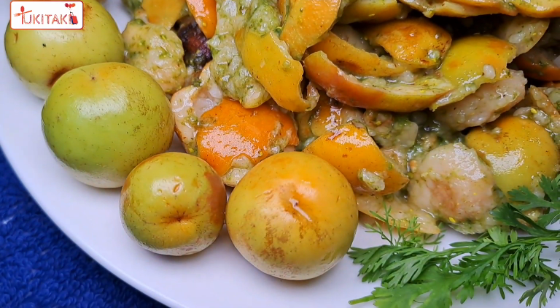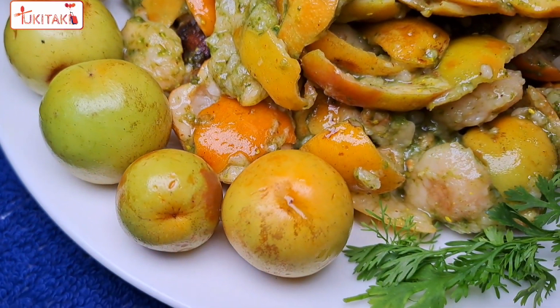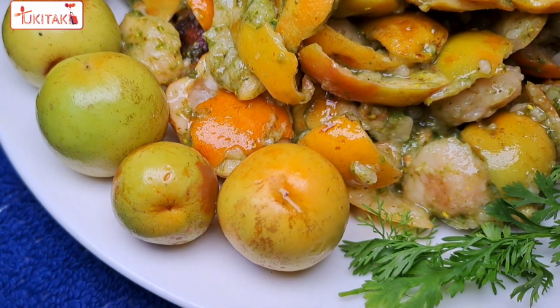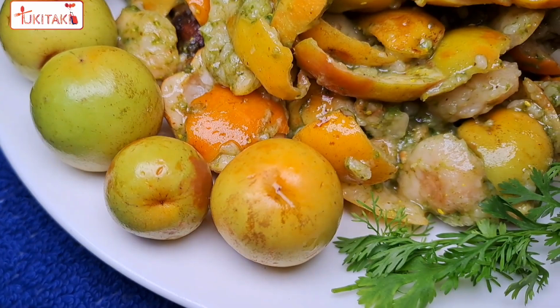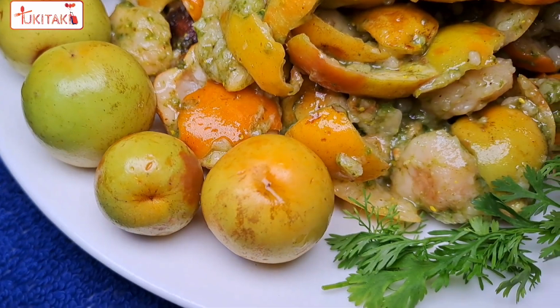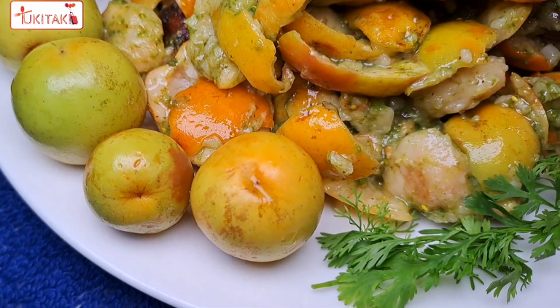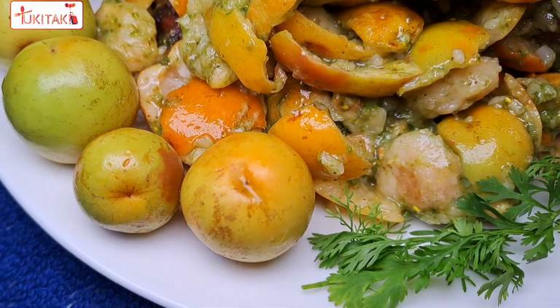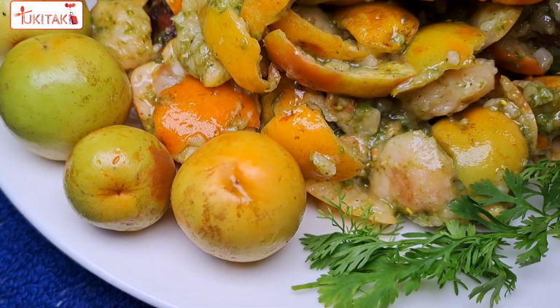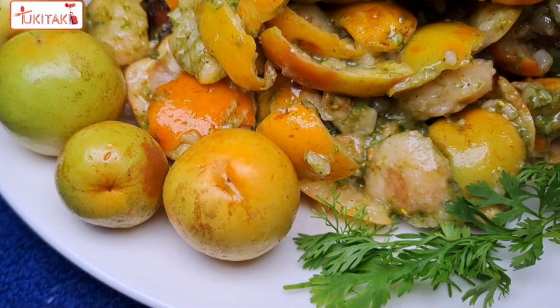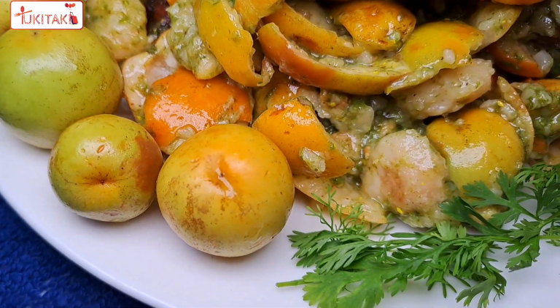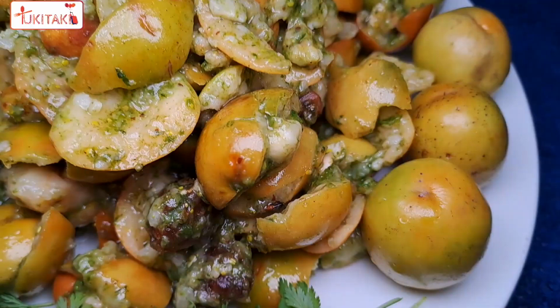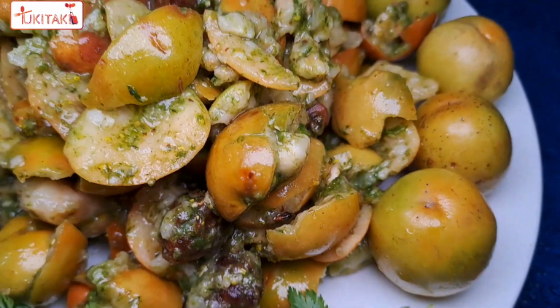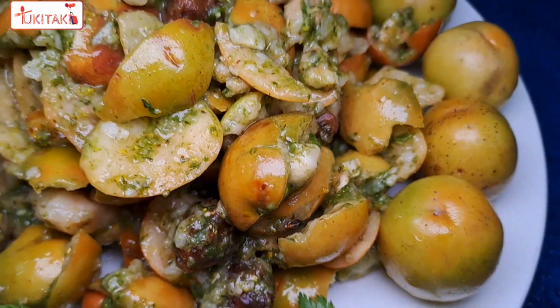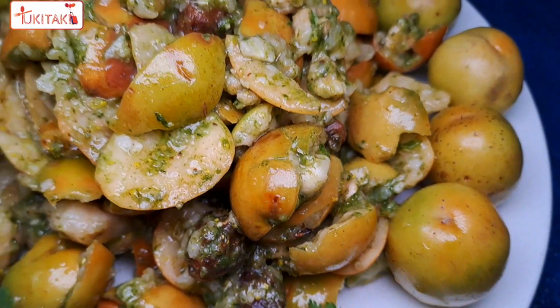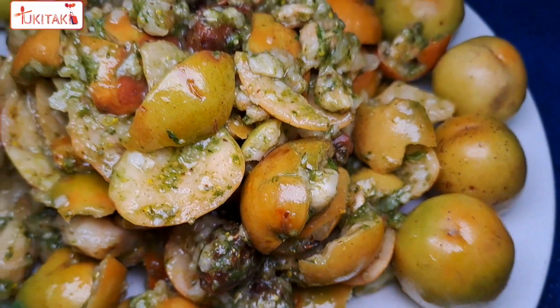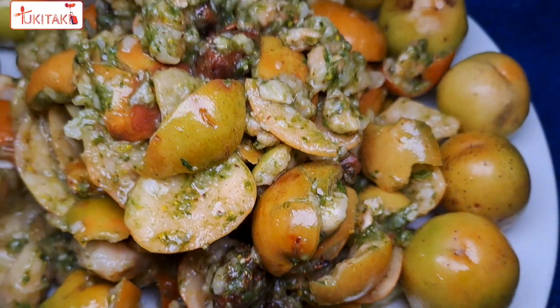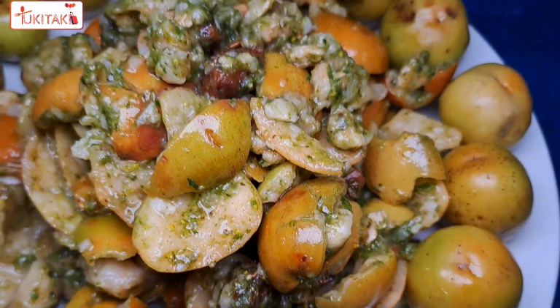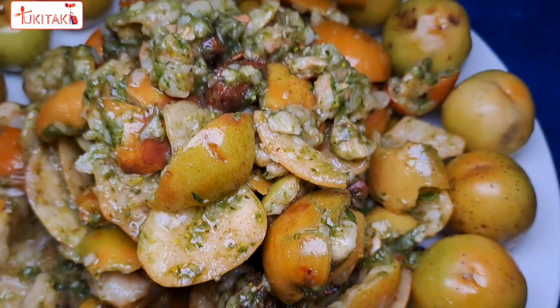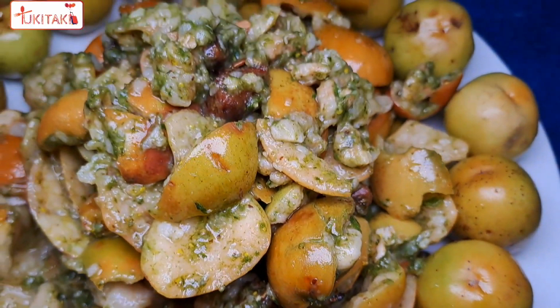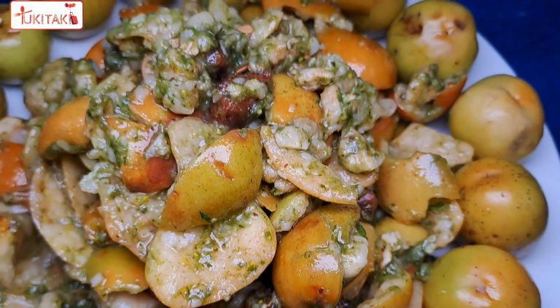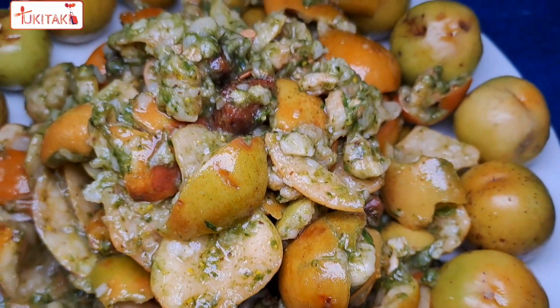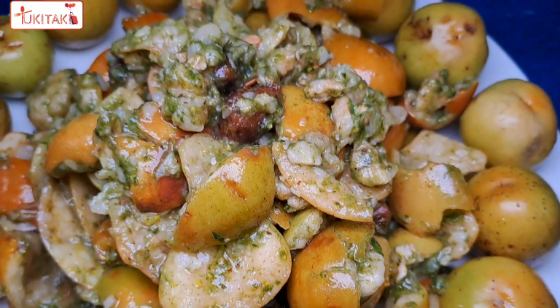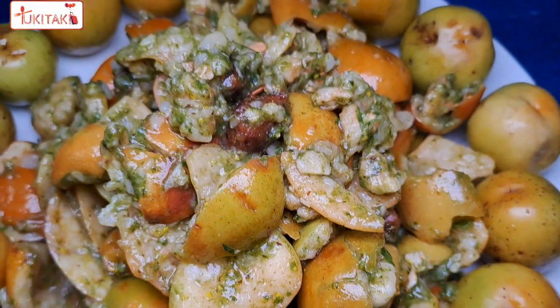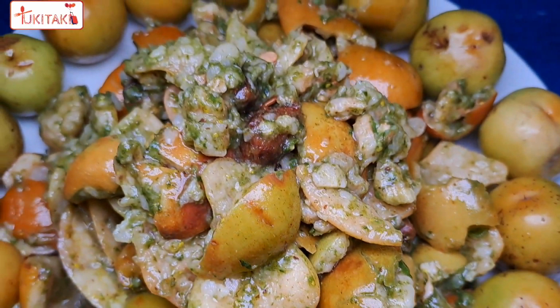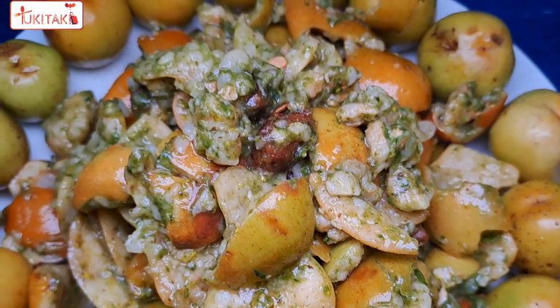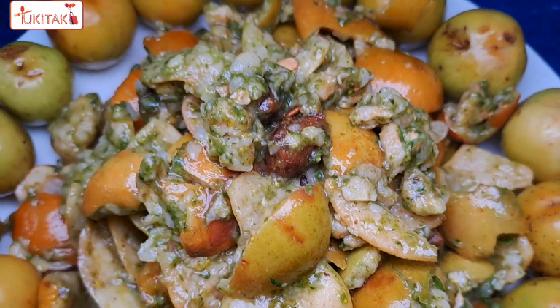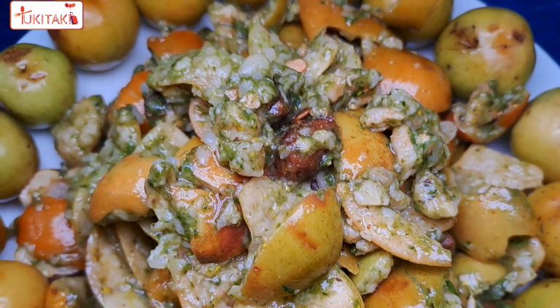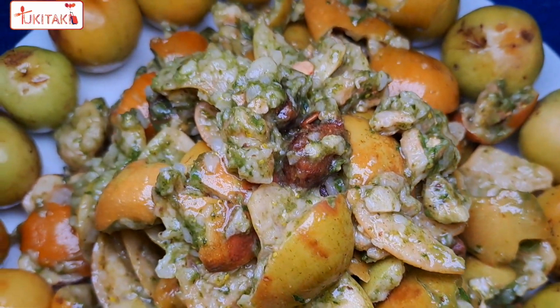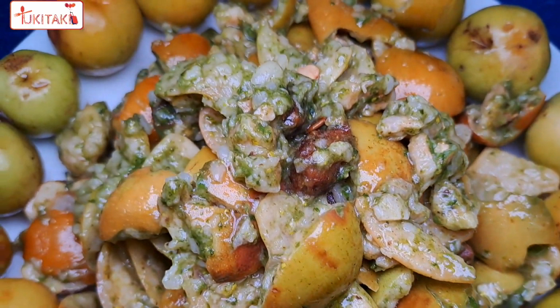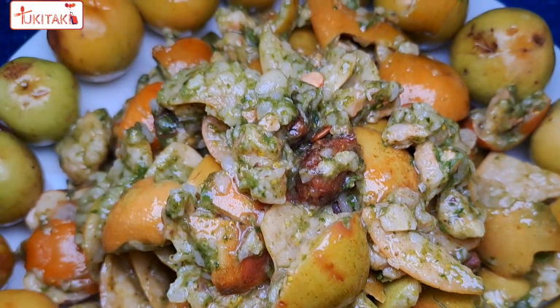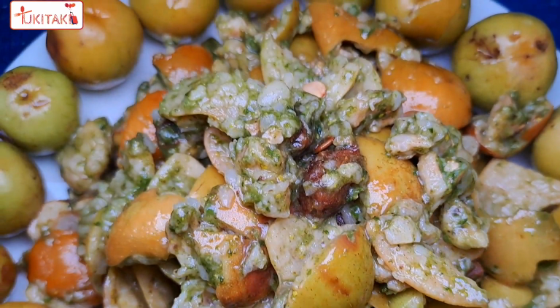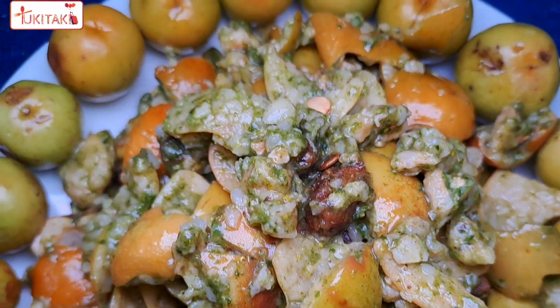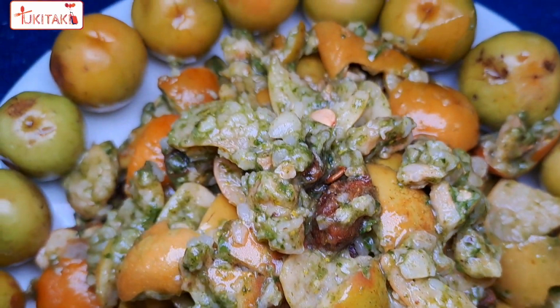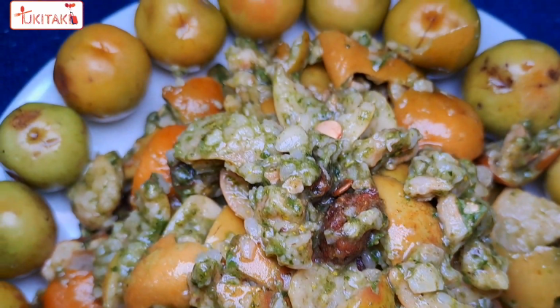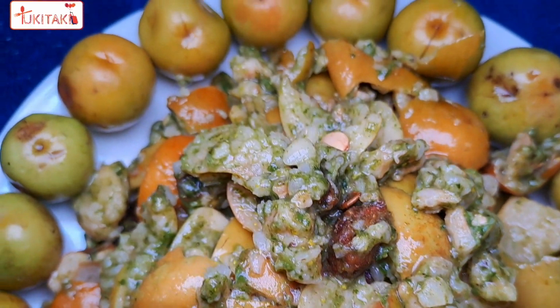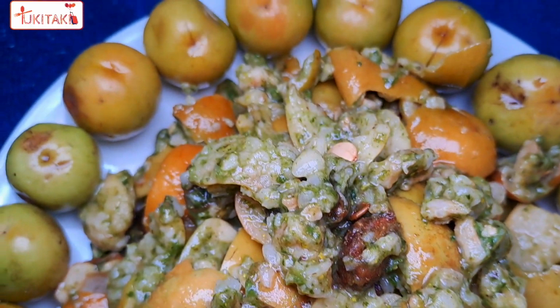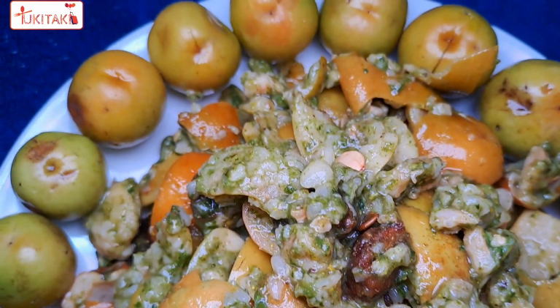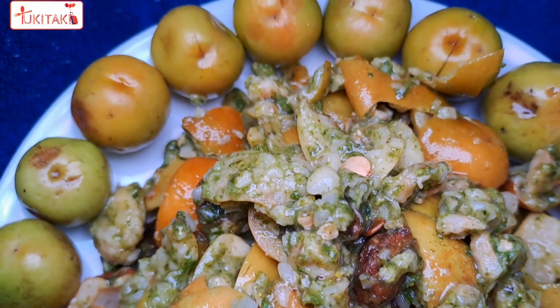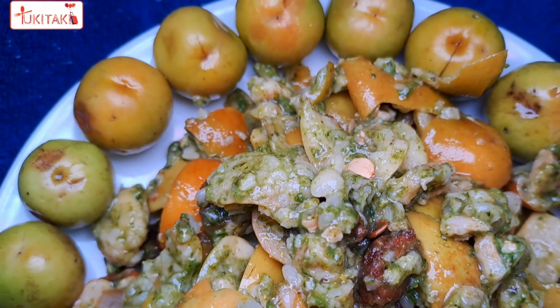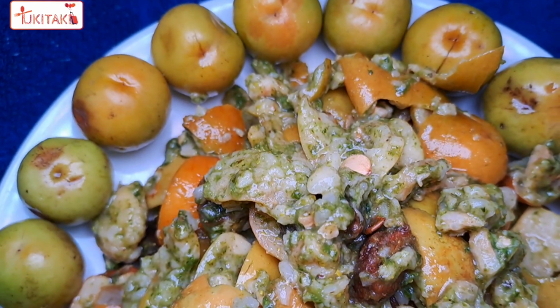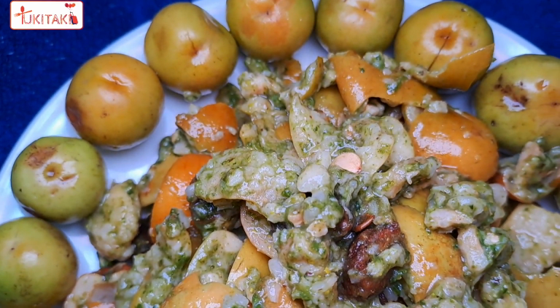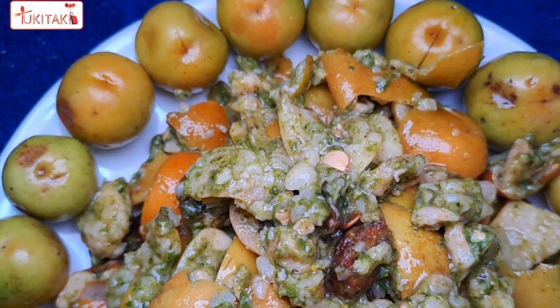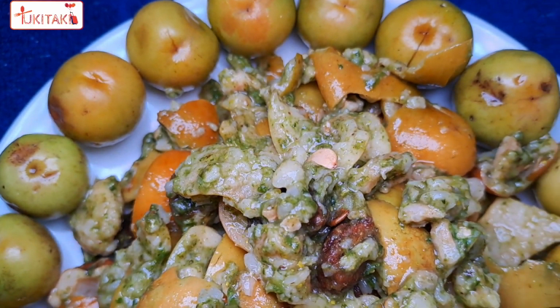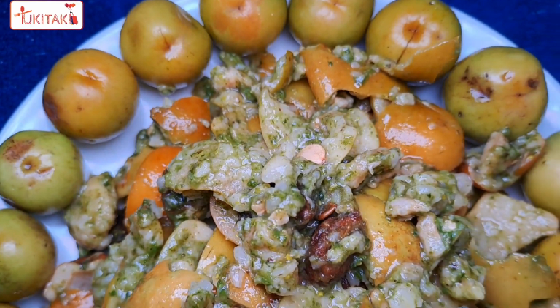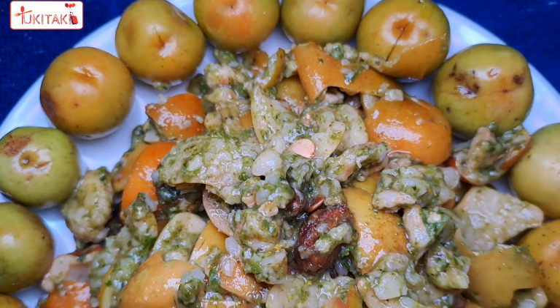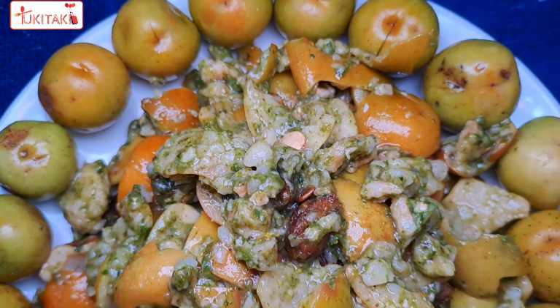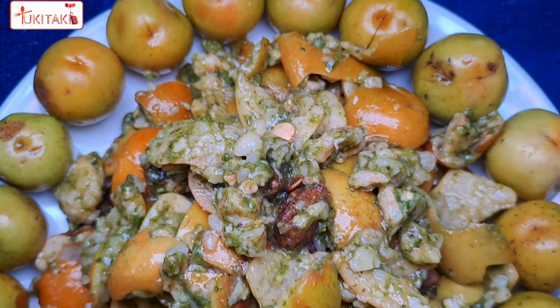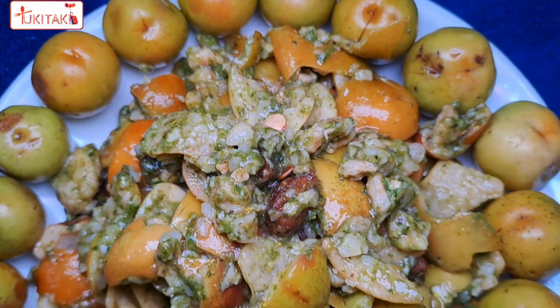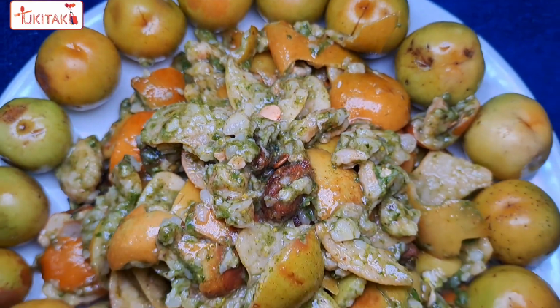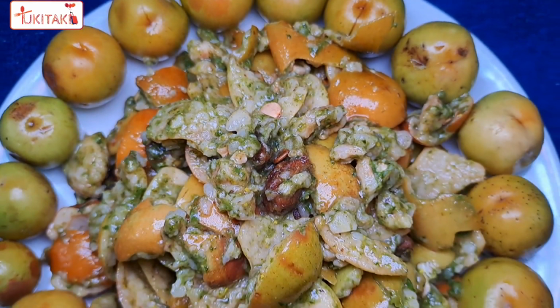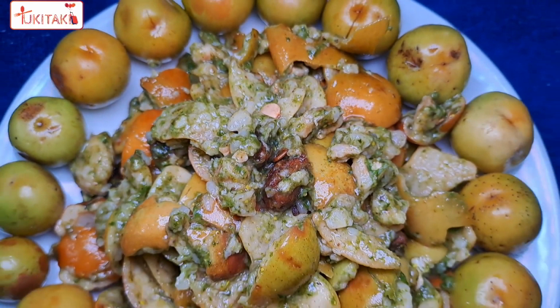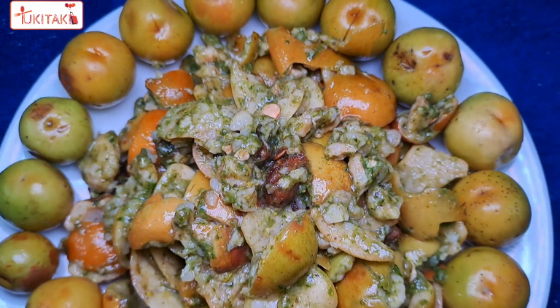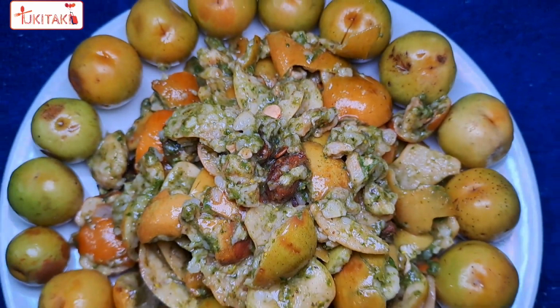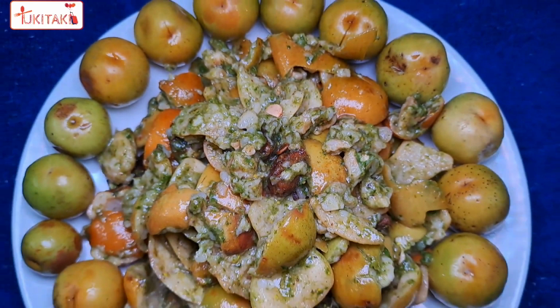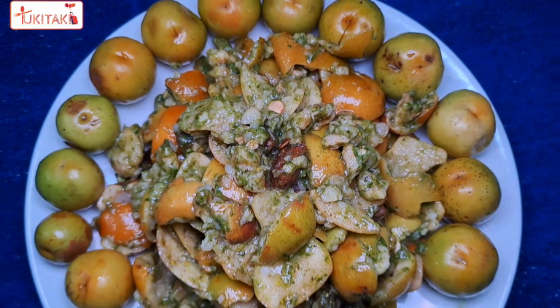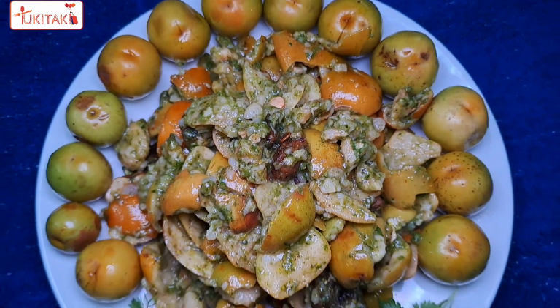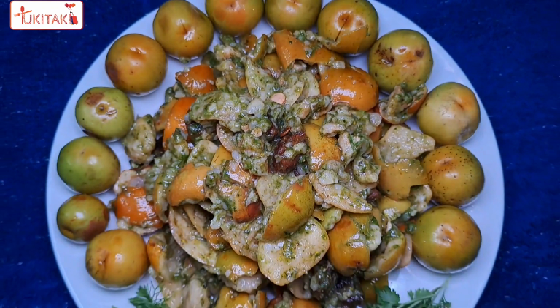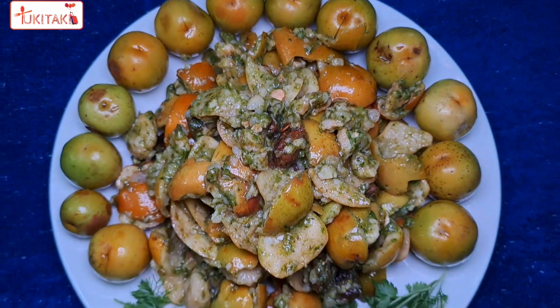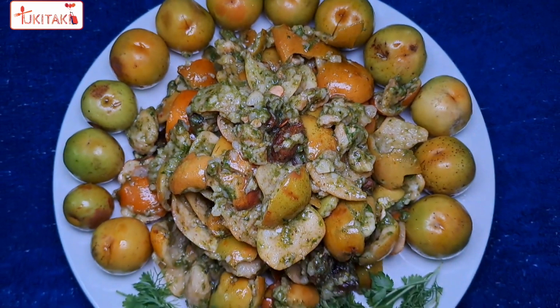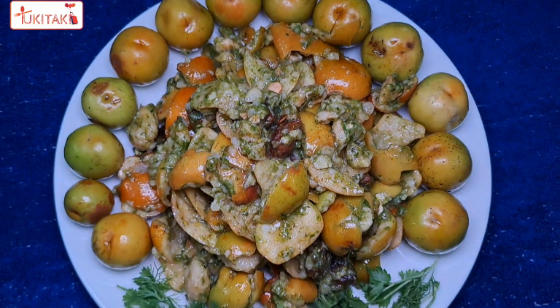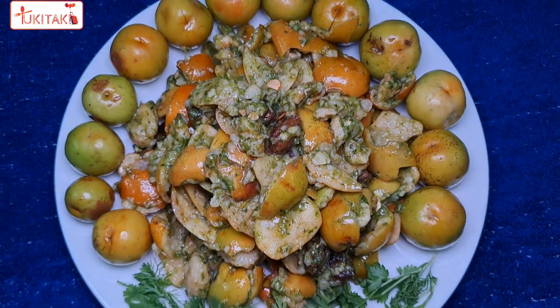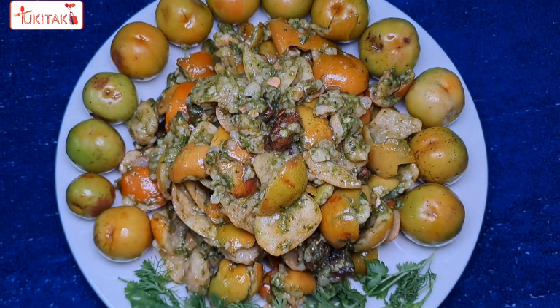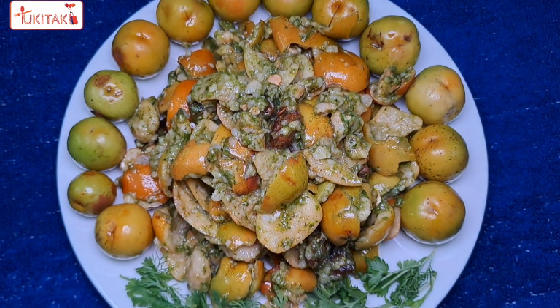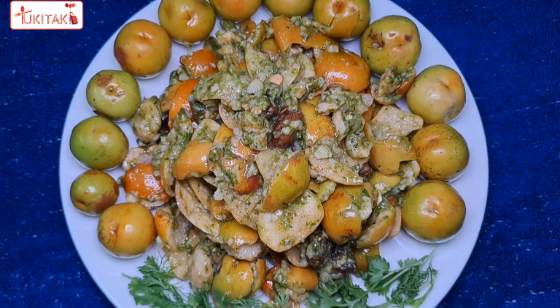কামোন লাগলো আভোশে কমেন্টে জানাবেন, ভালো থাকবেন সাবাই। আজকের মতো বিদায়, কালকে আবার দেখা হবে।